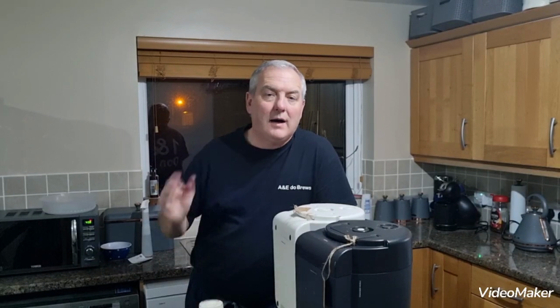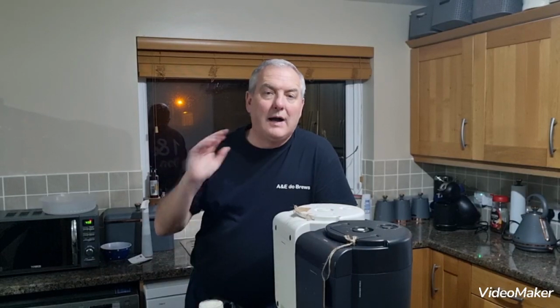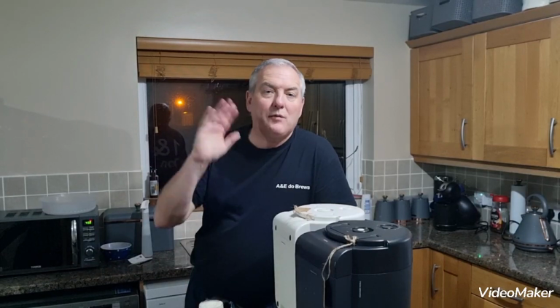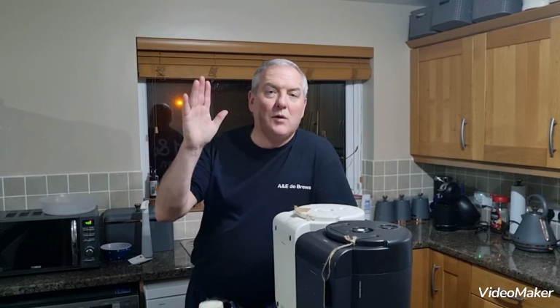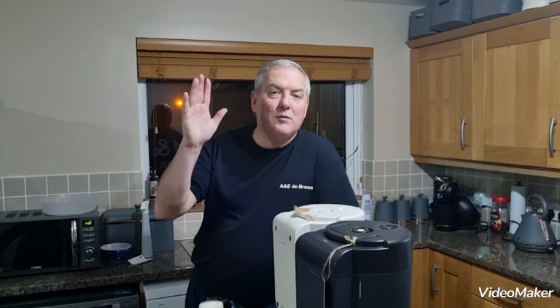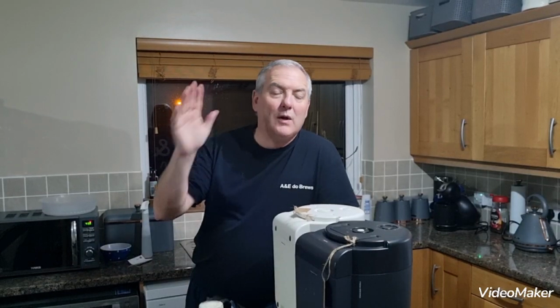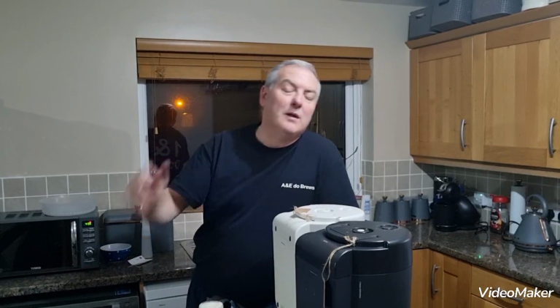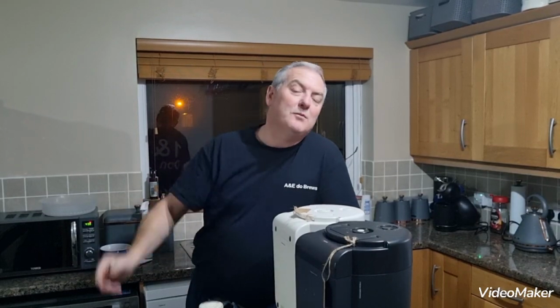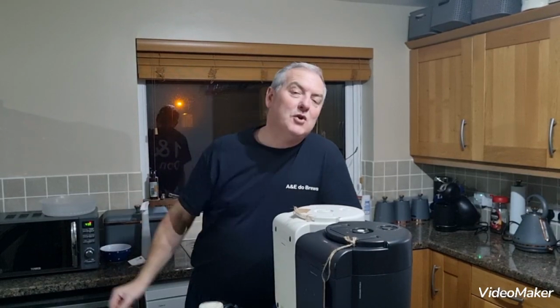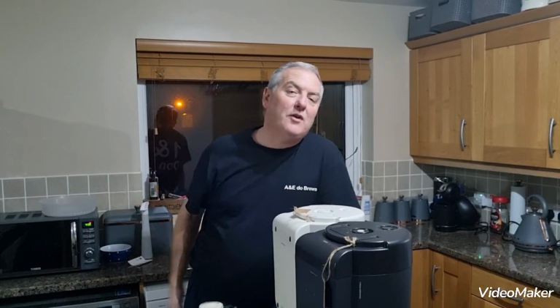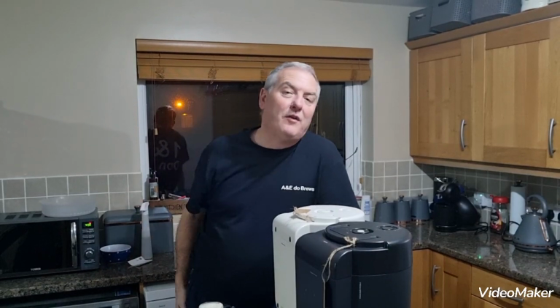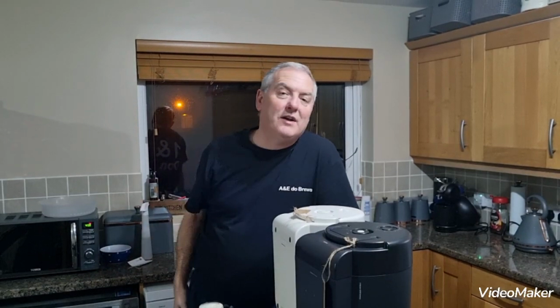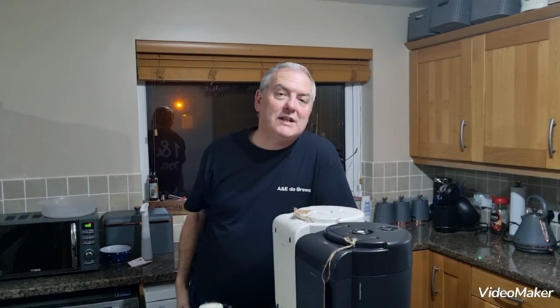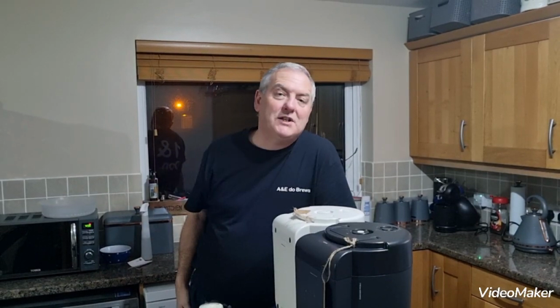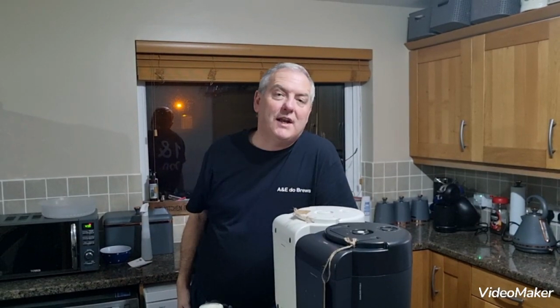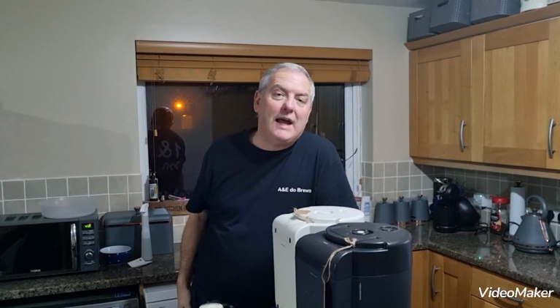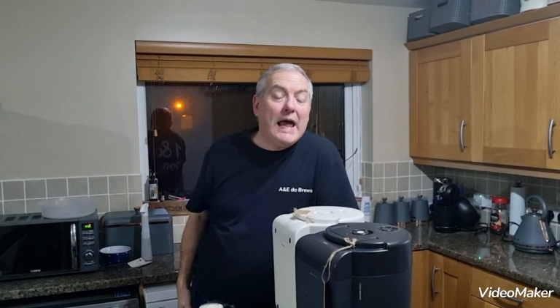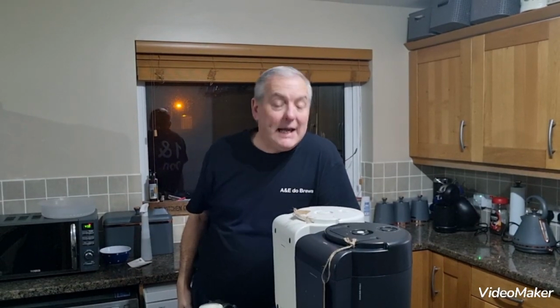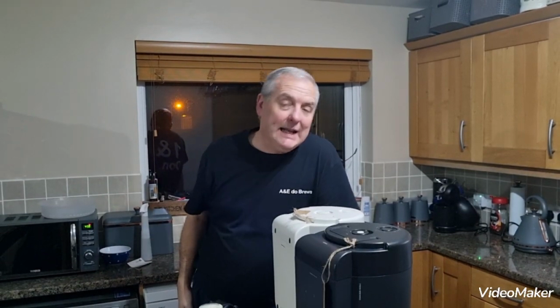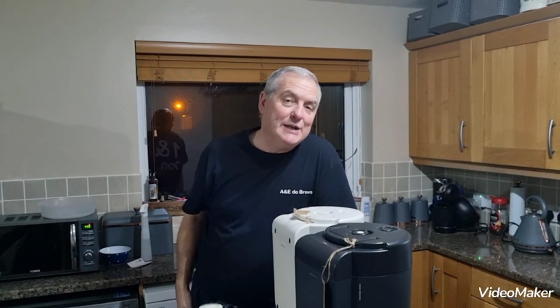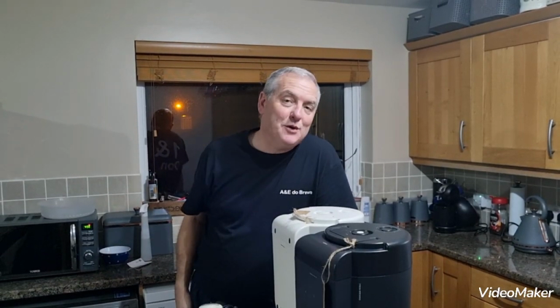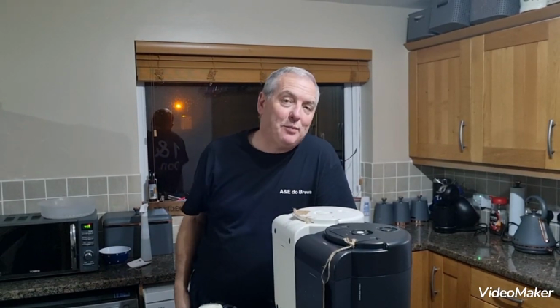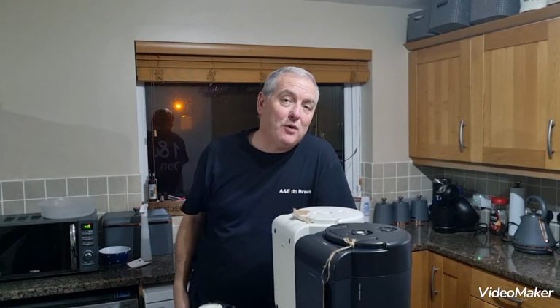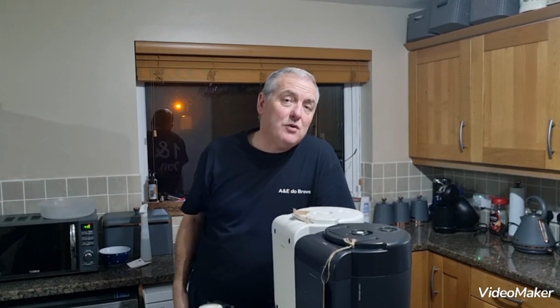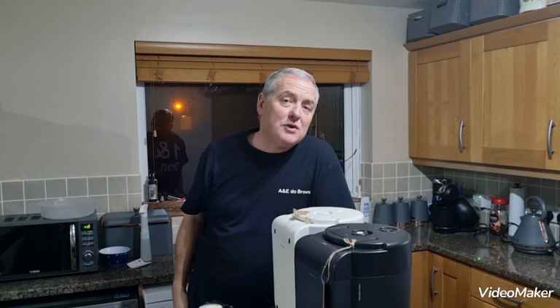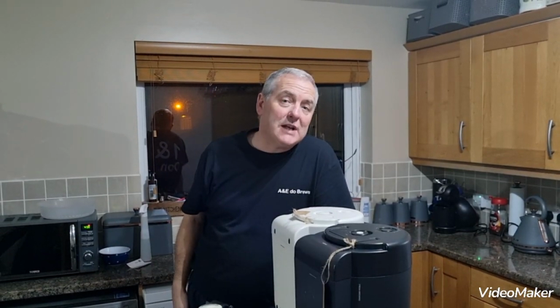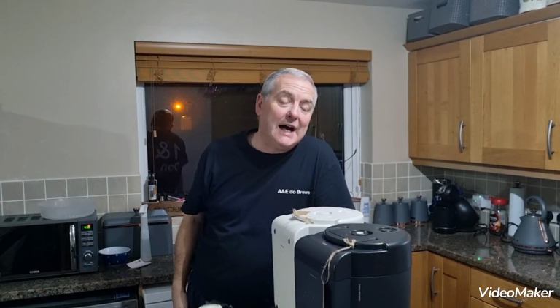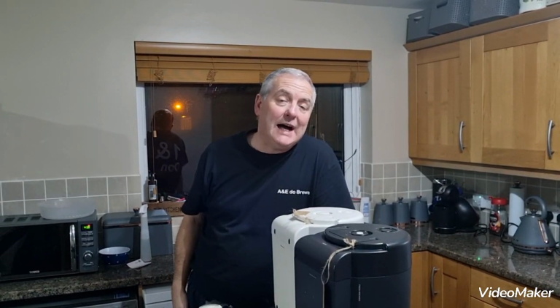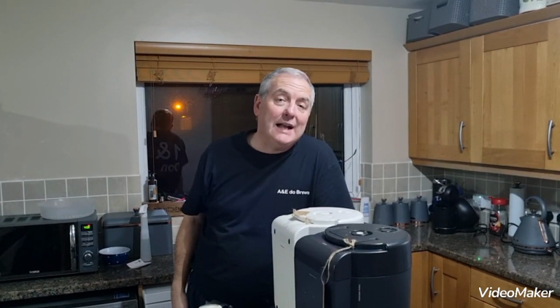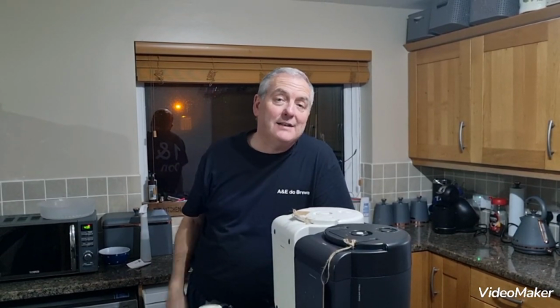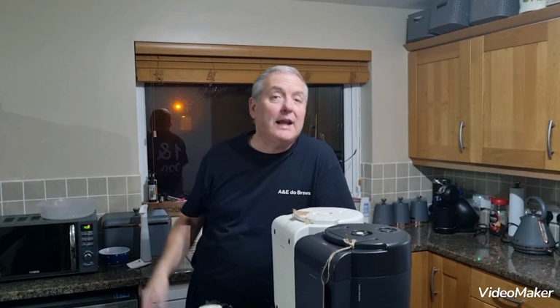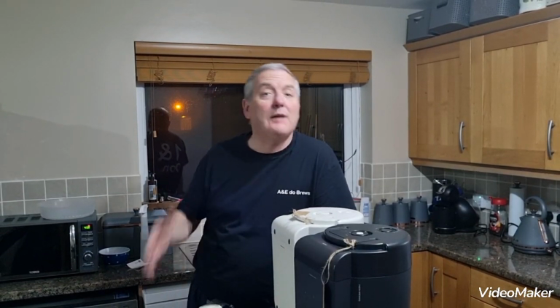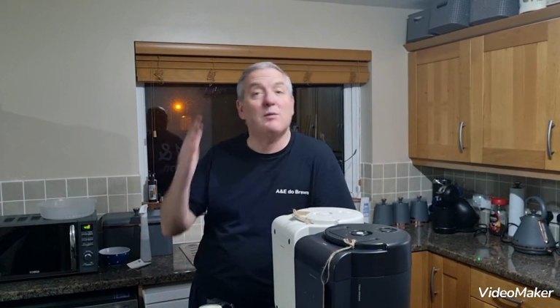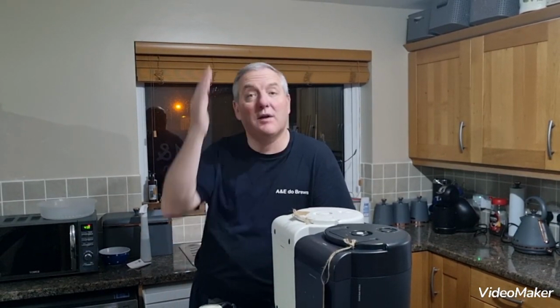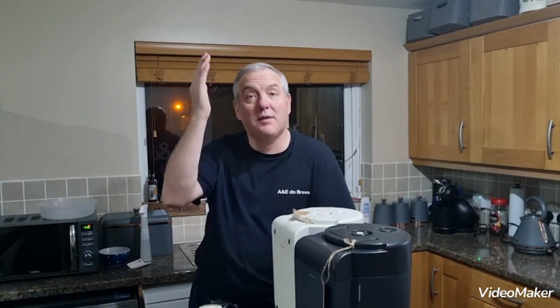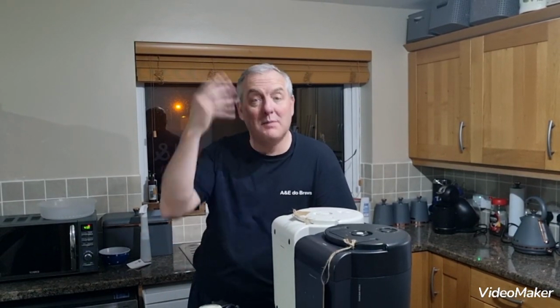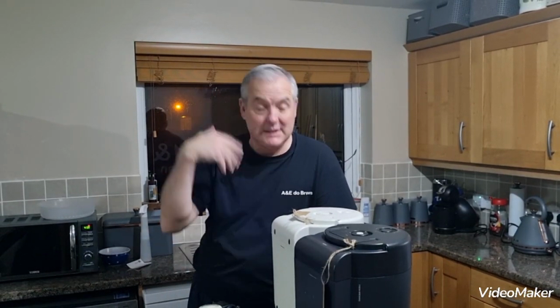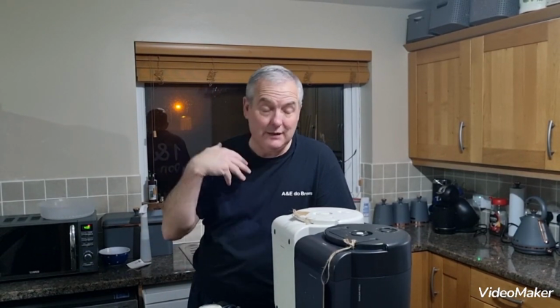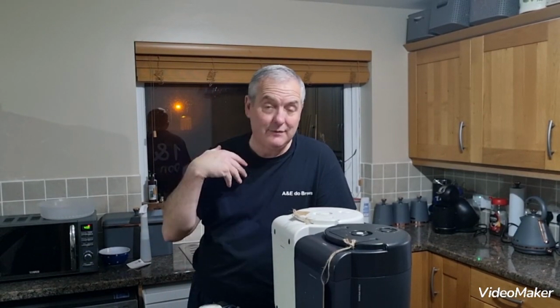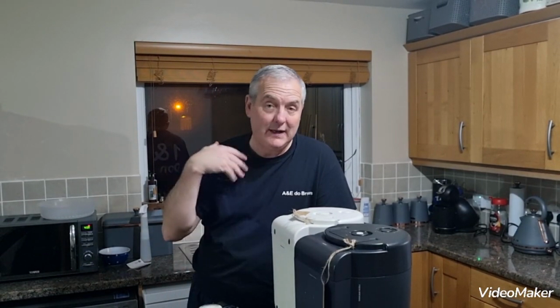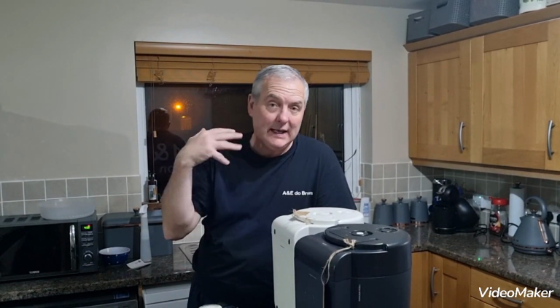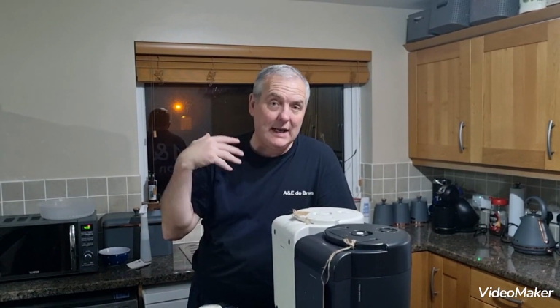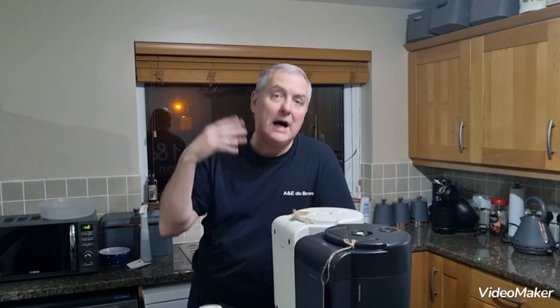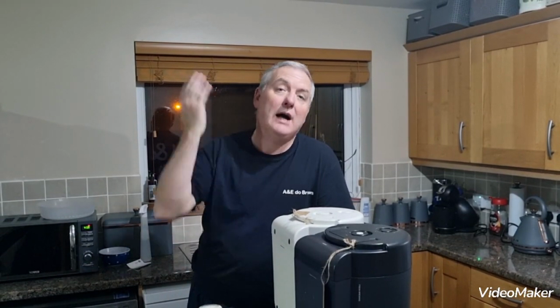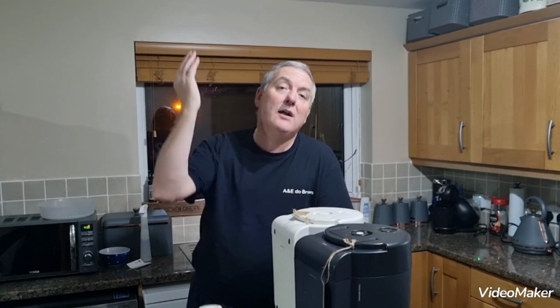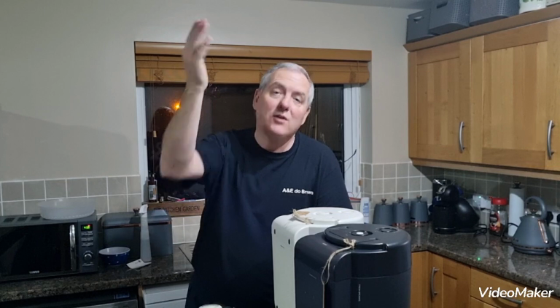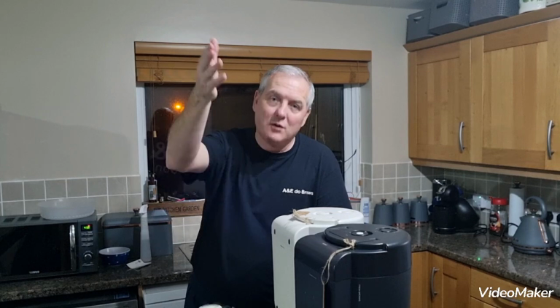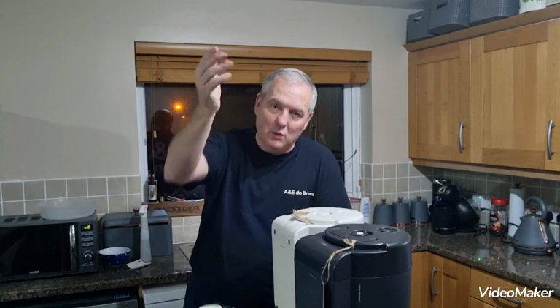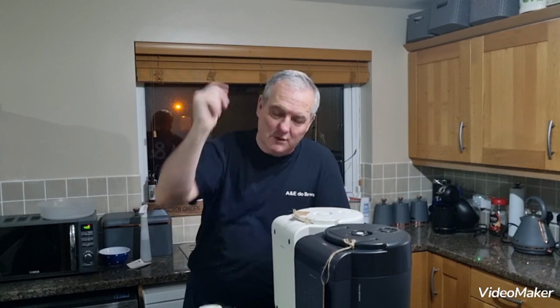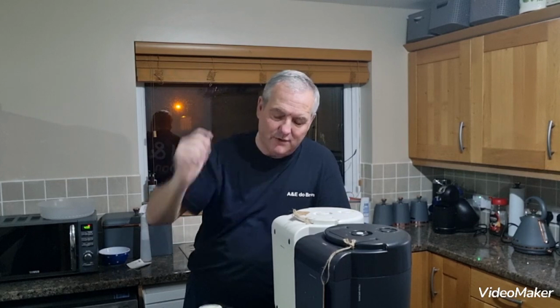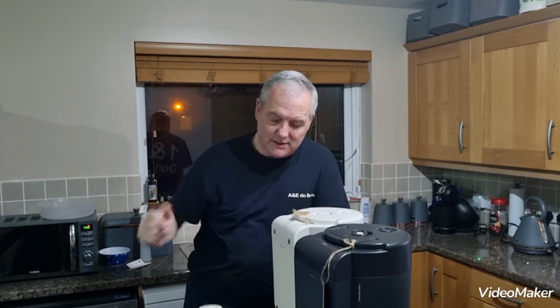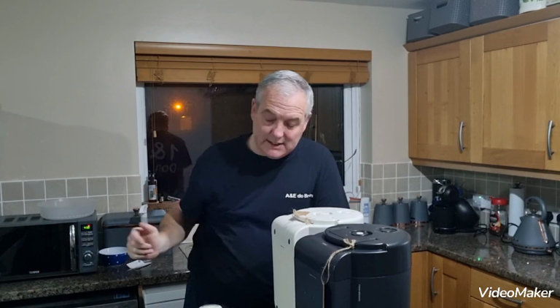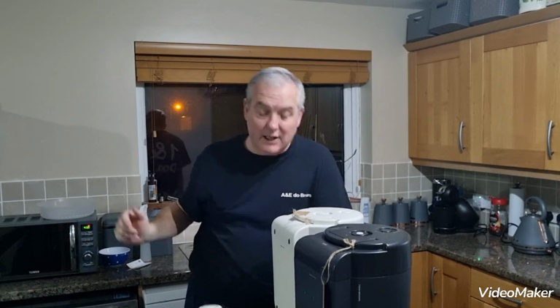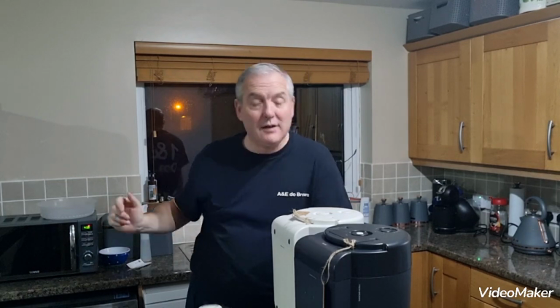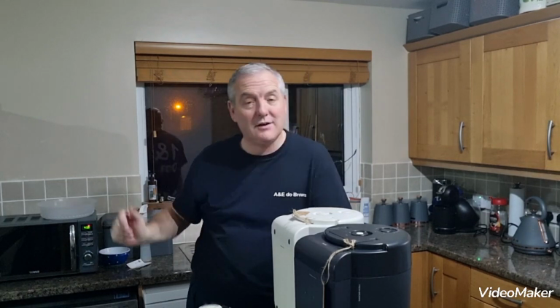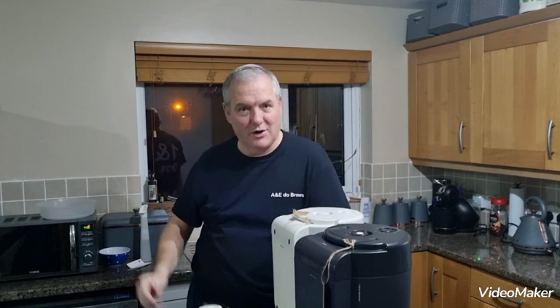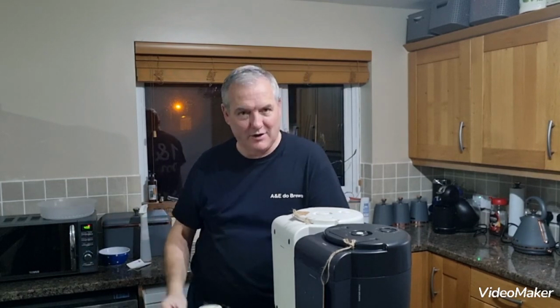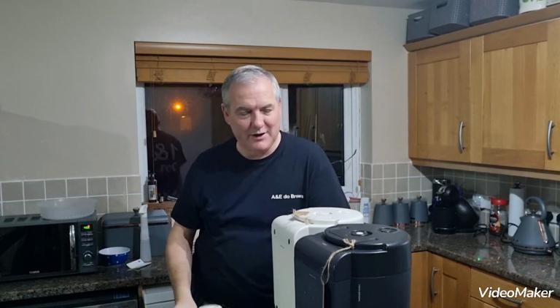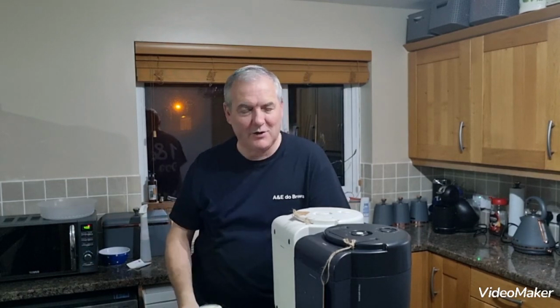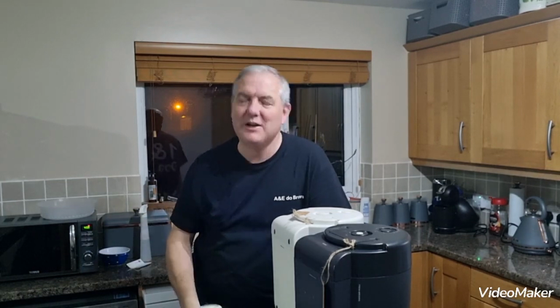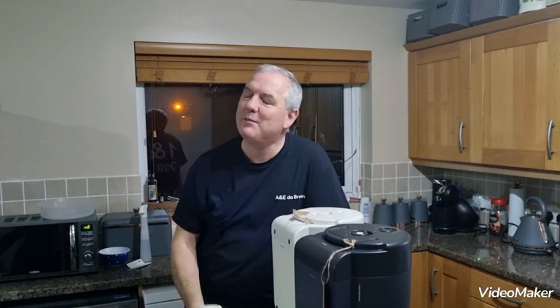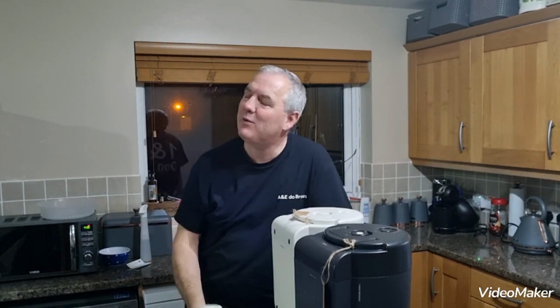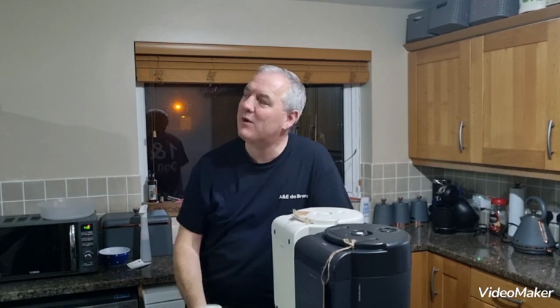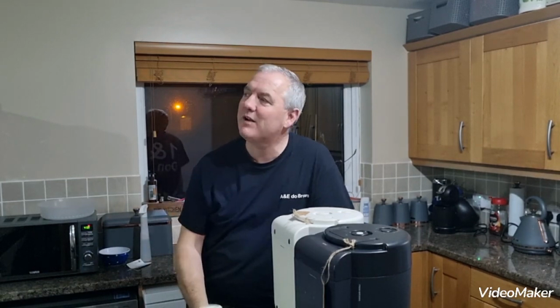Hi everyone, welcome to another edition of A&E Do Brews. Tonight with myself, Heidi, and the wonderful Estelle, currently on Pounder Work.